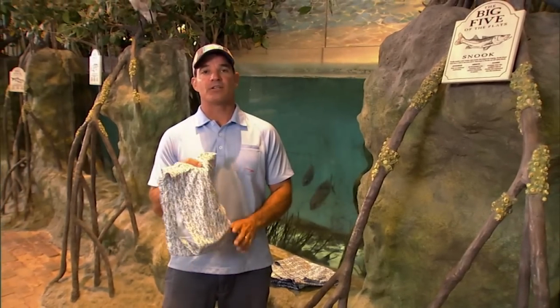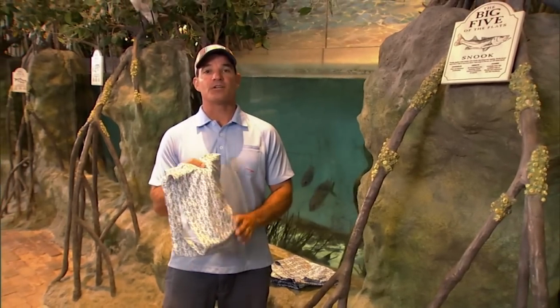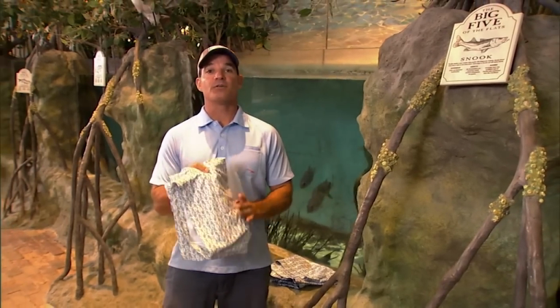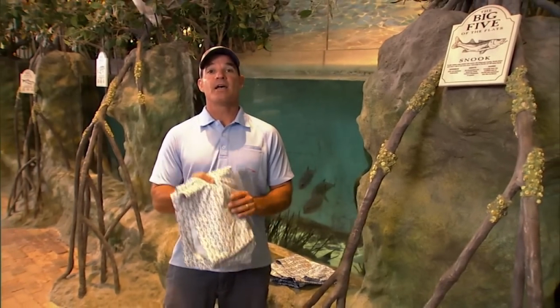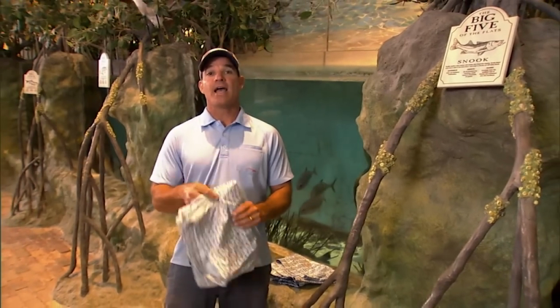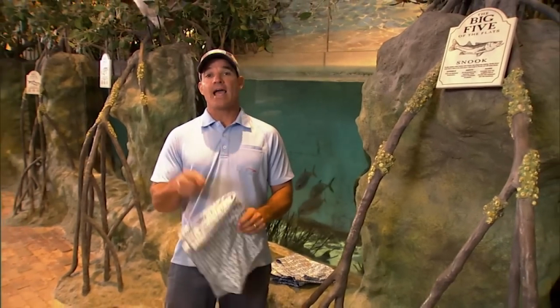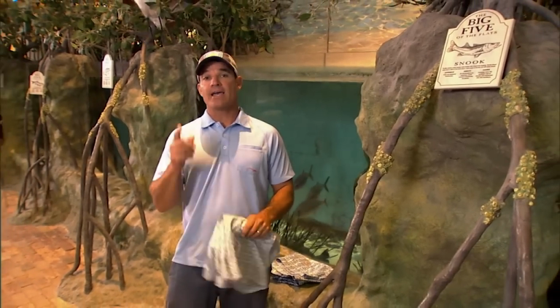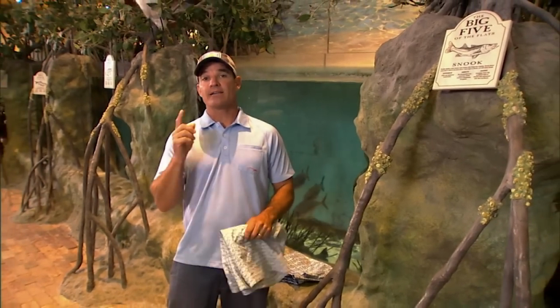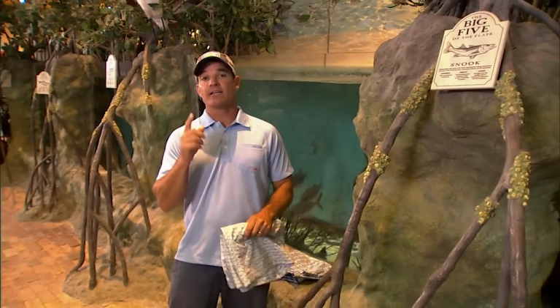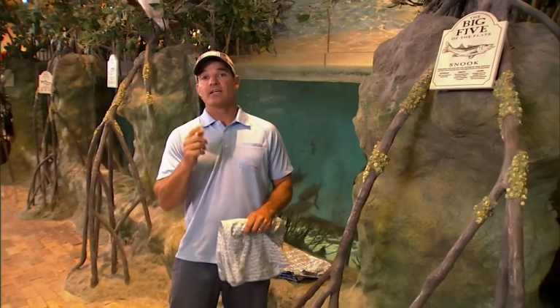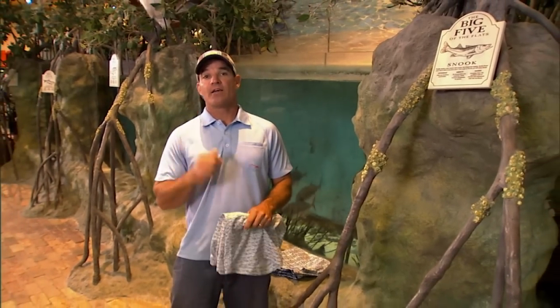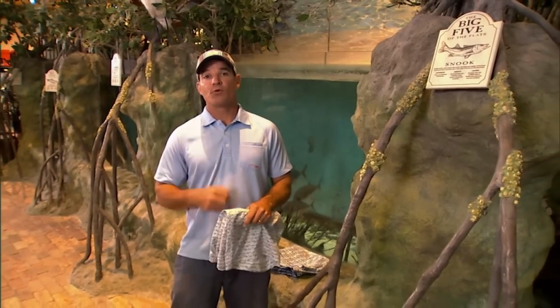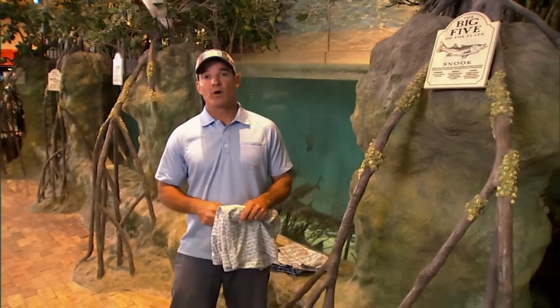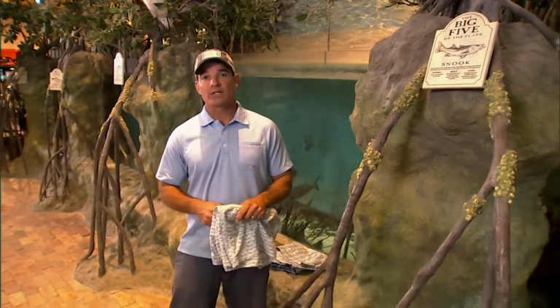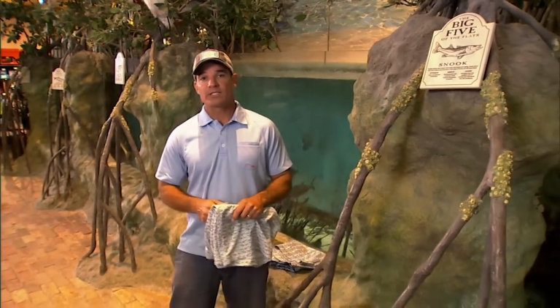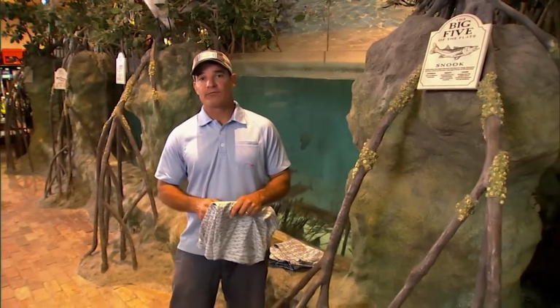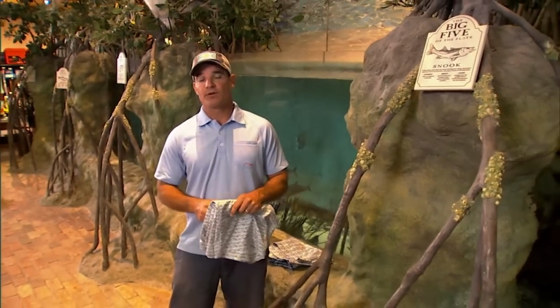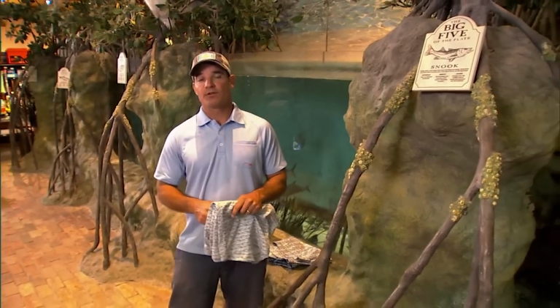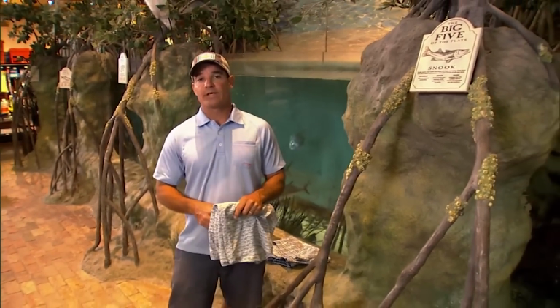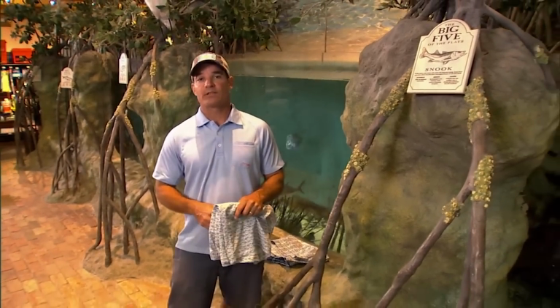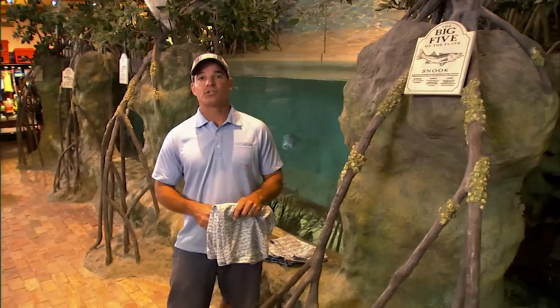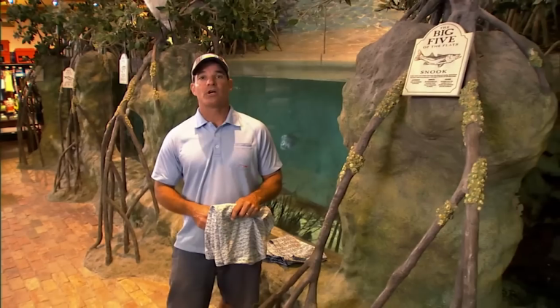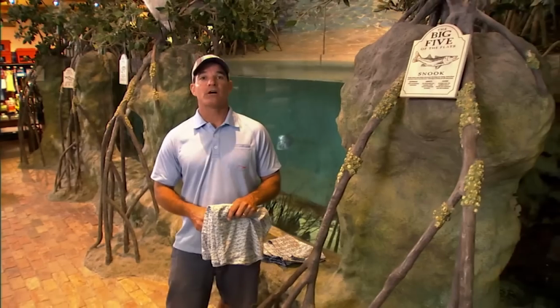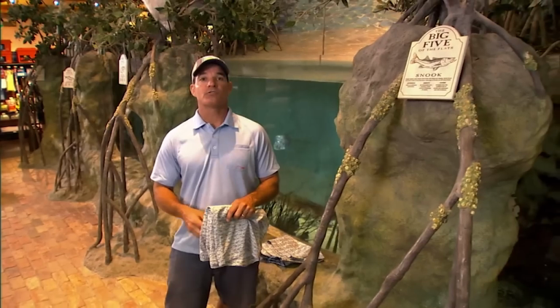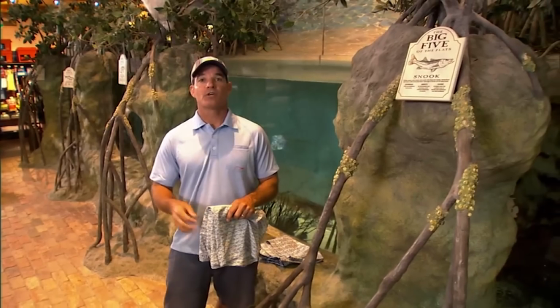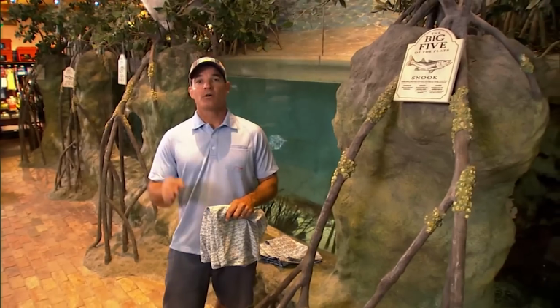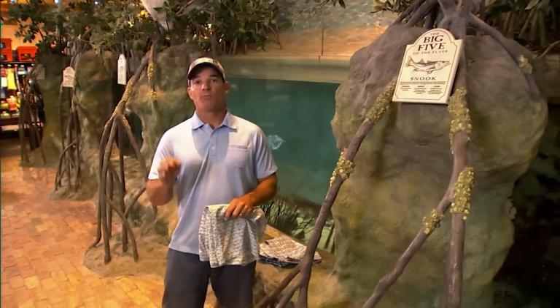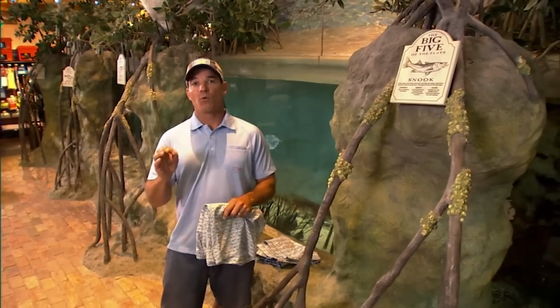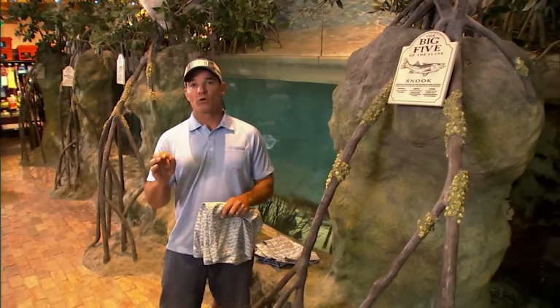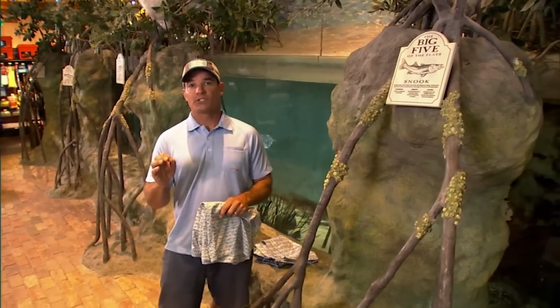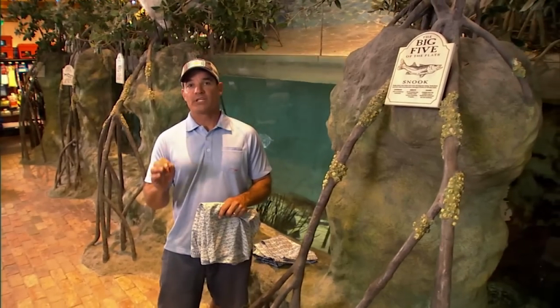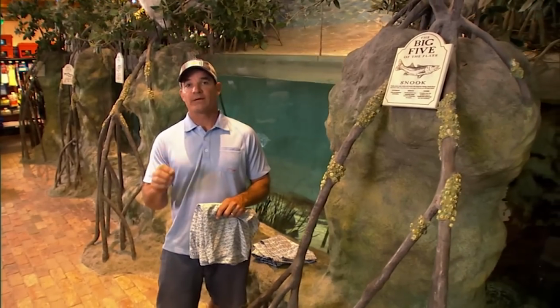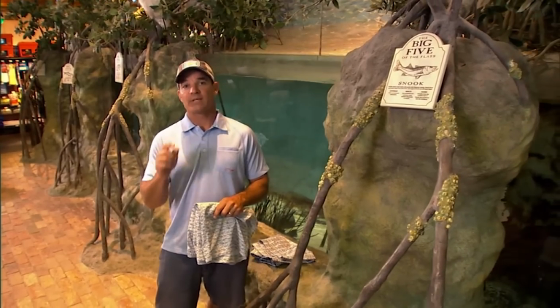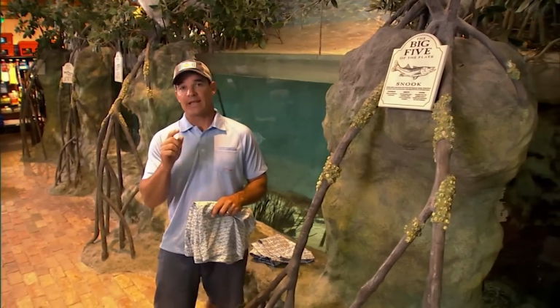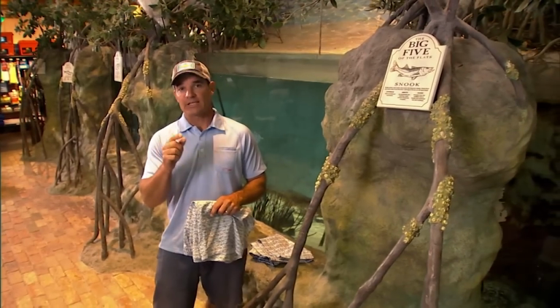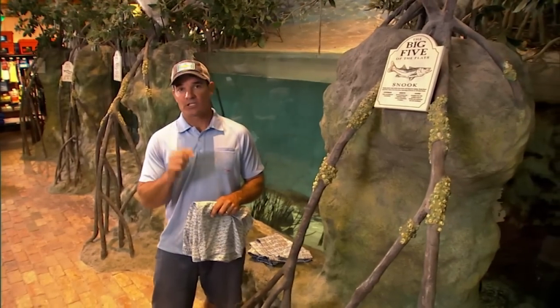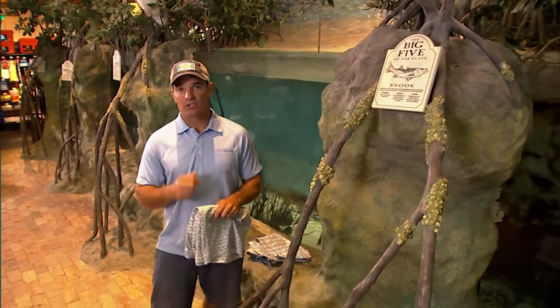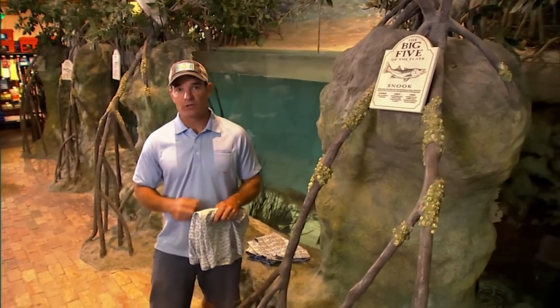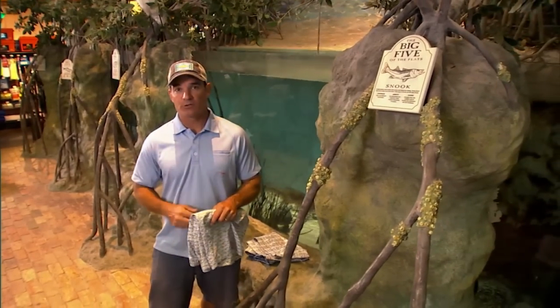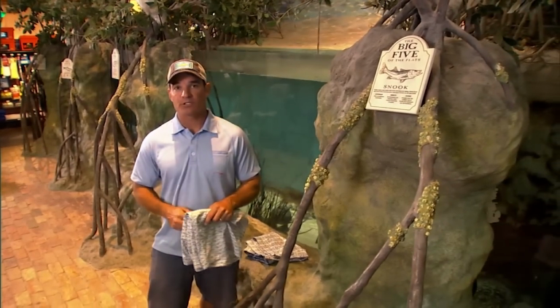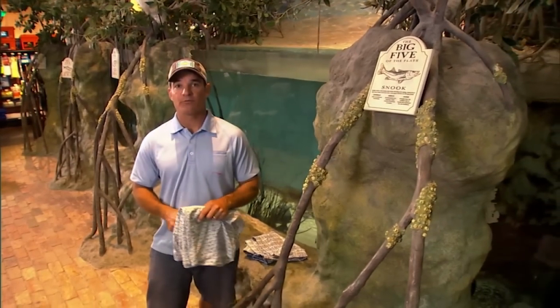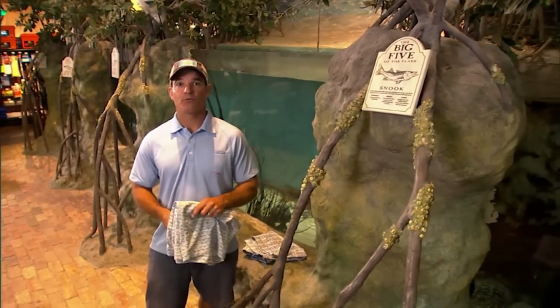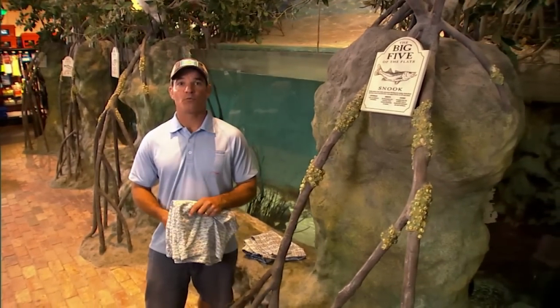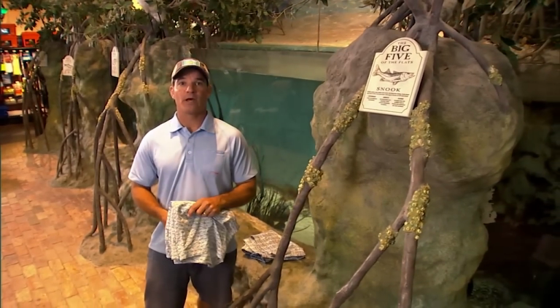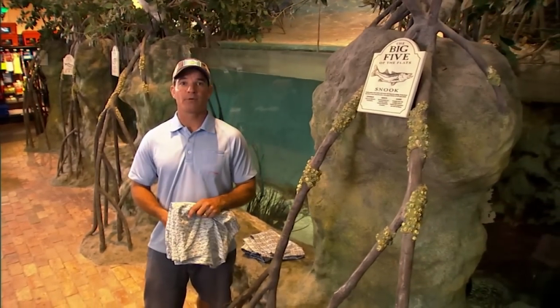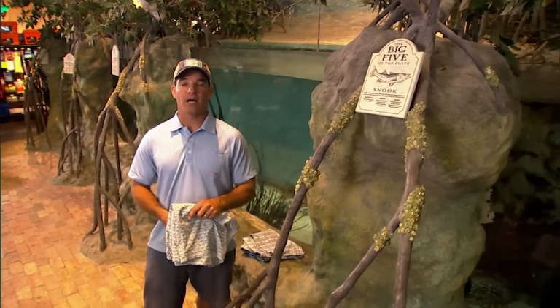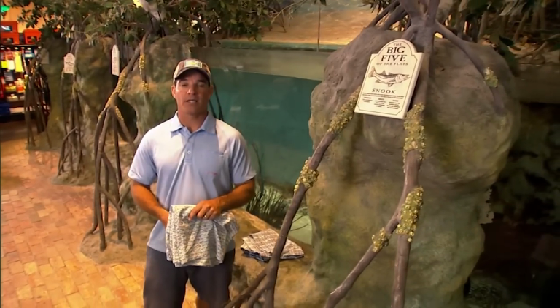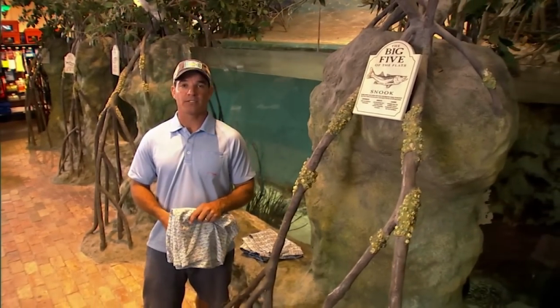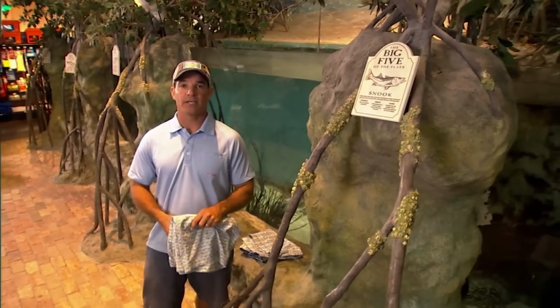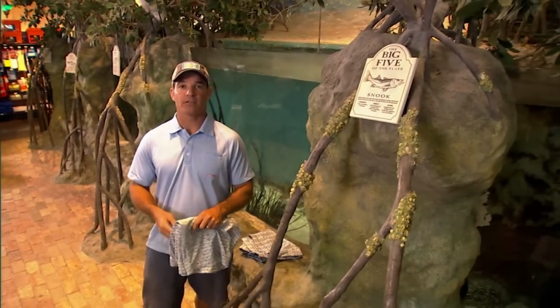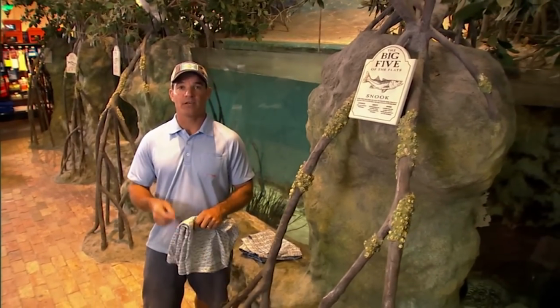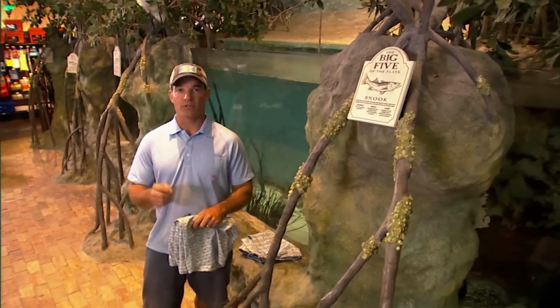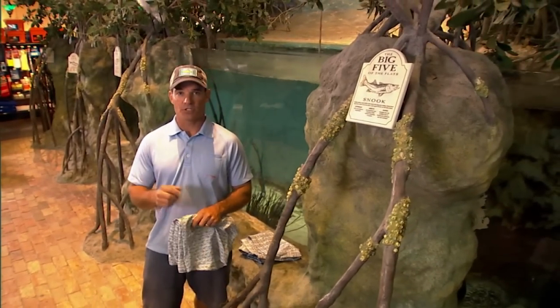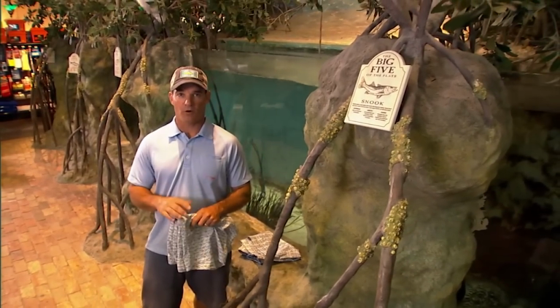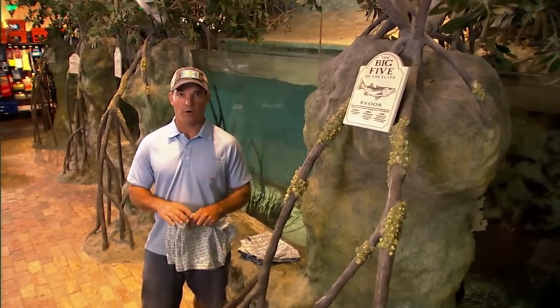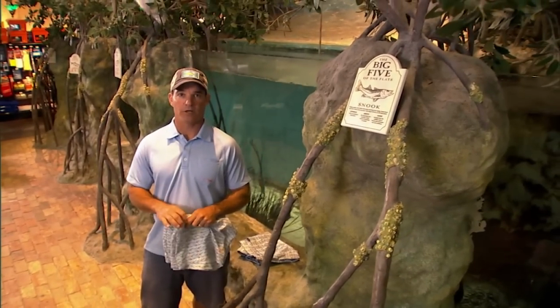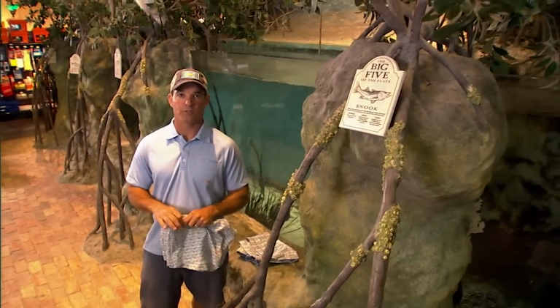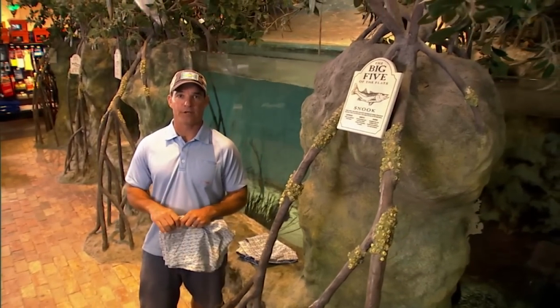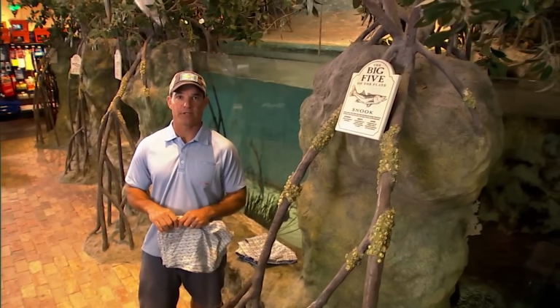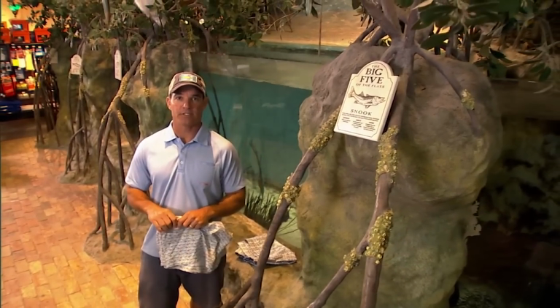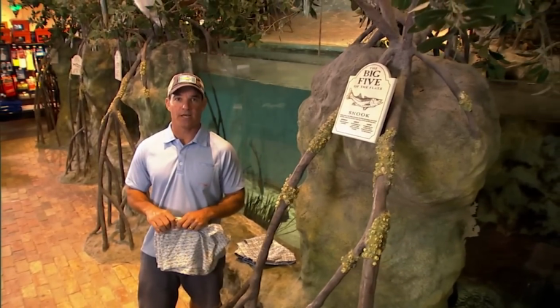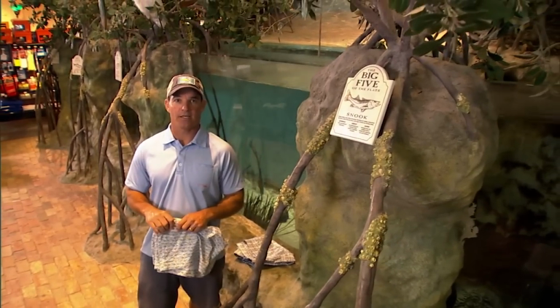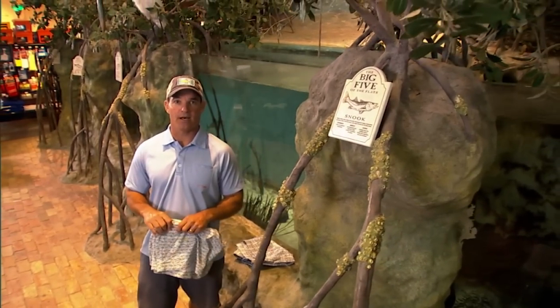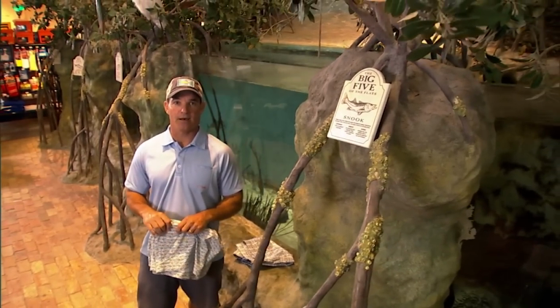Go to trueflies.com and check out the Shell Creek Shorts — I think you're gonna like them as much as I do. And if you want to see full-length shows, more tips, and exclusive web content, go to saltwaterexperience.com.